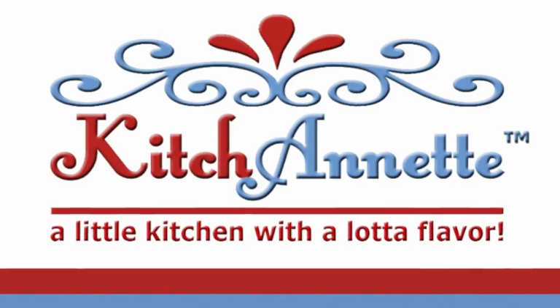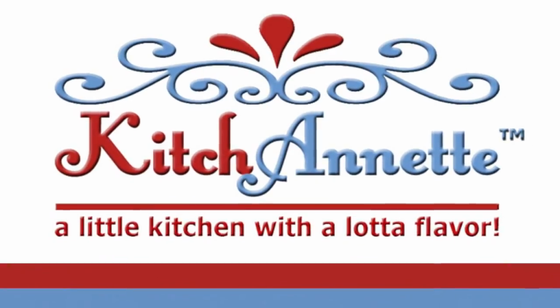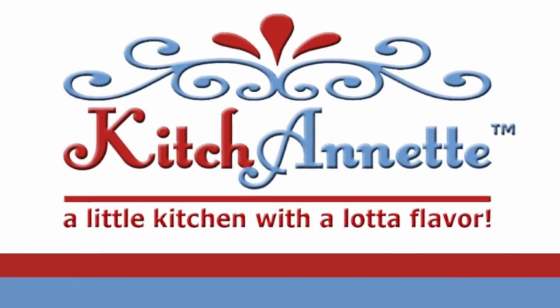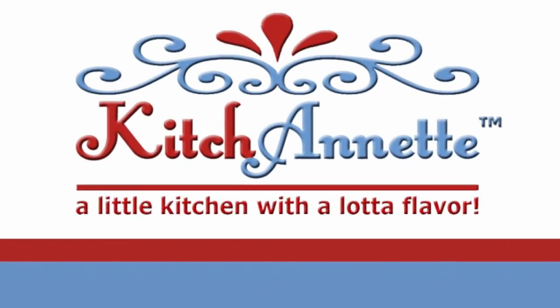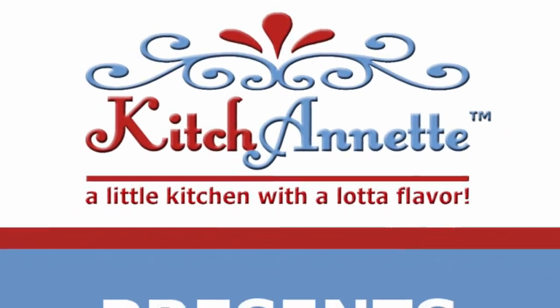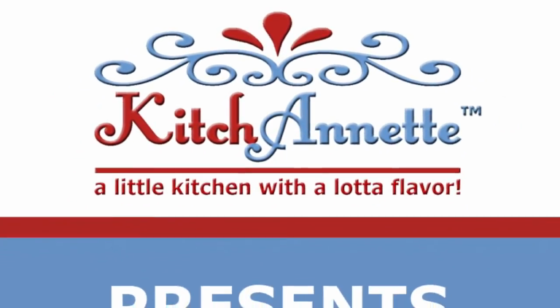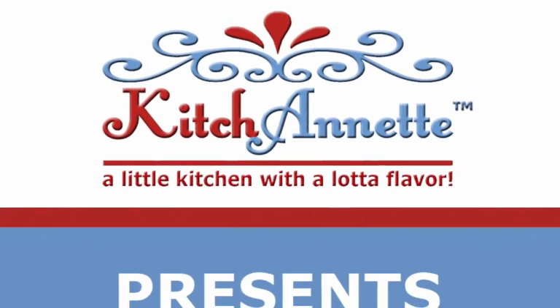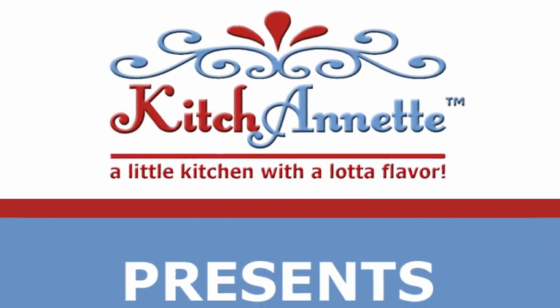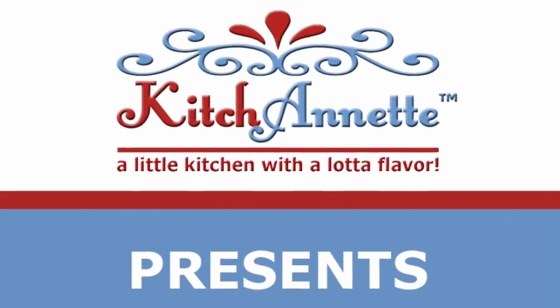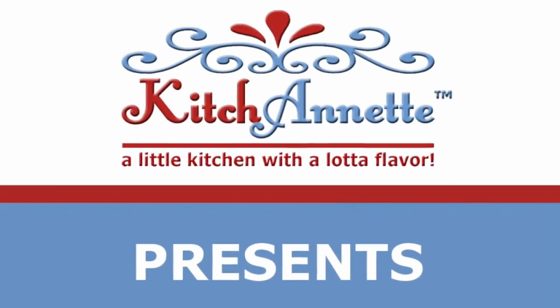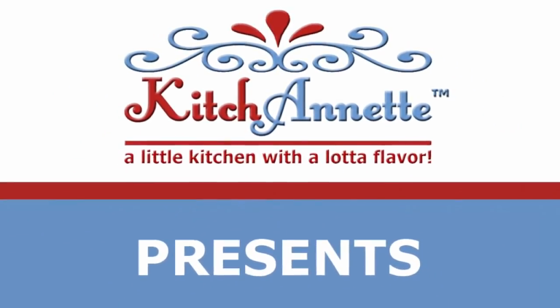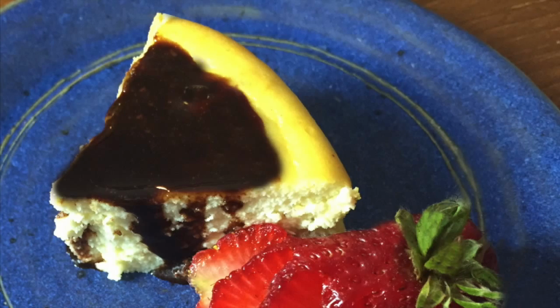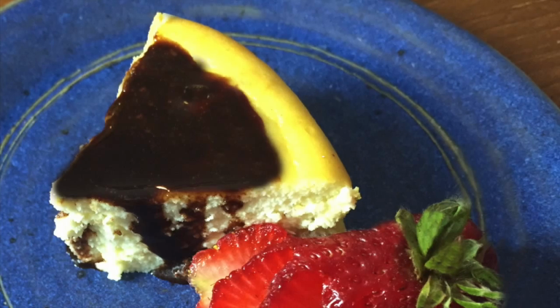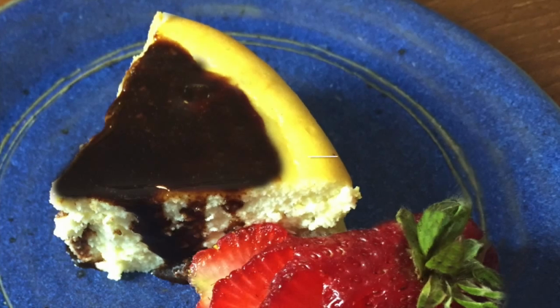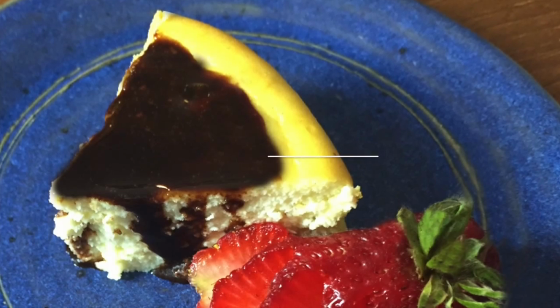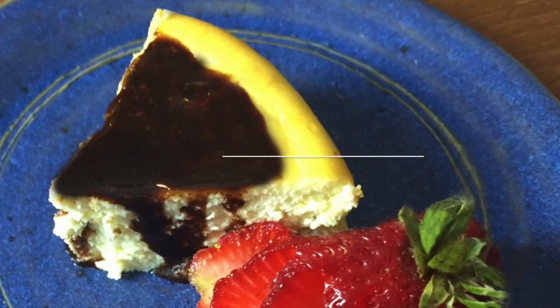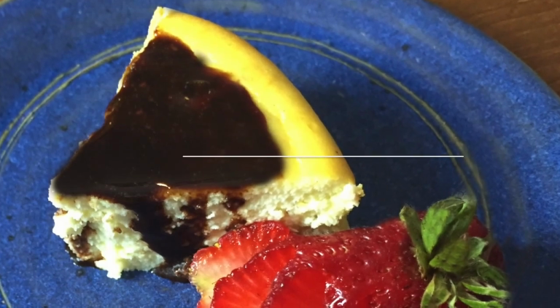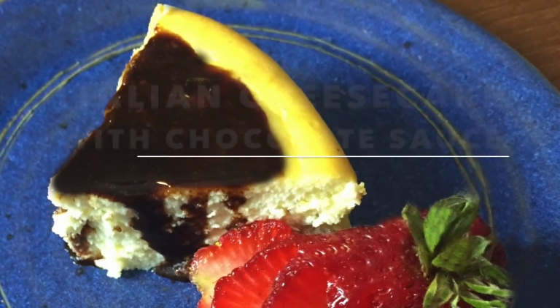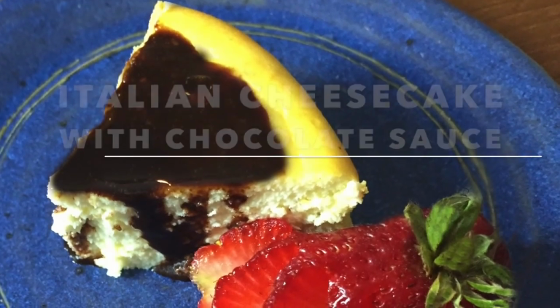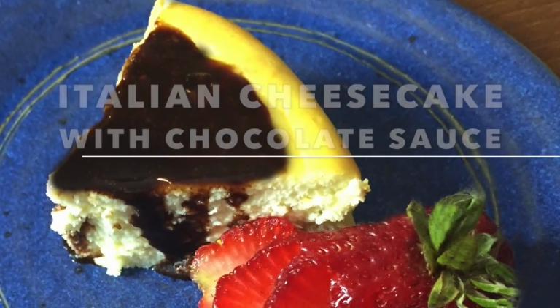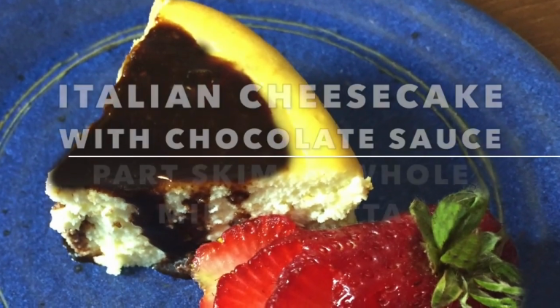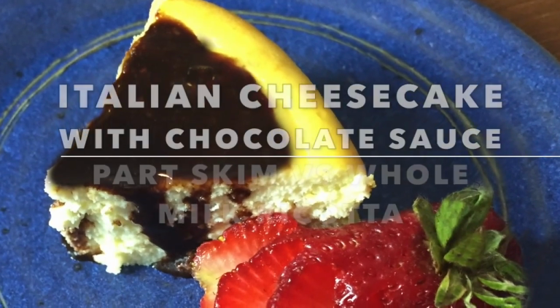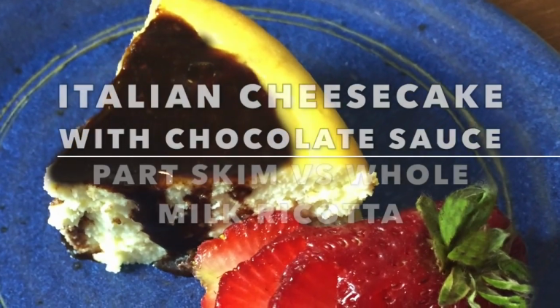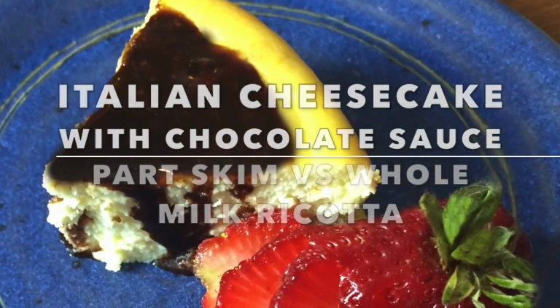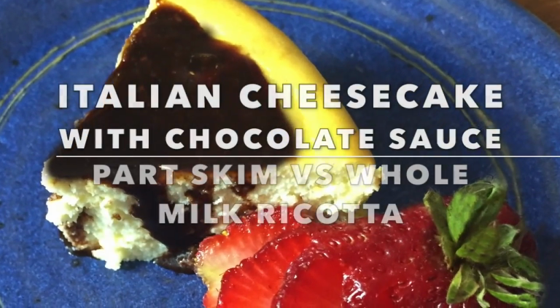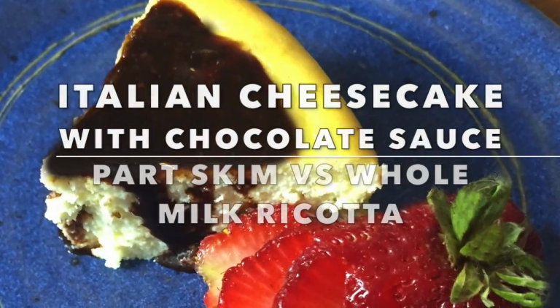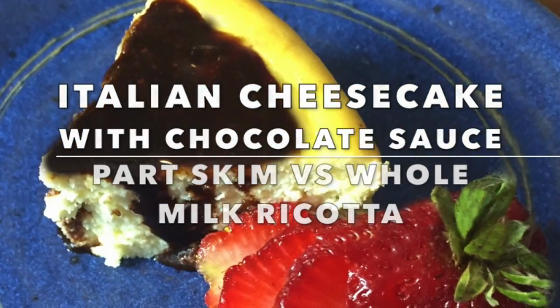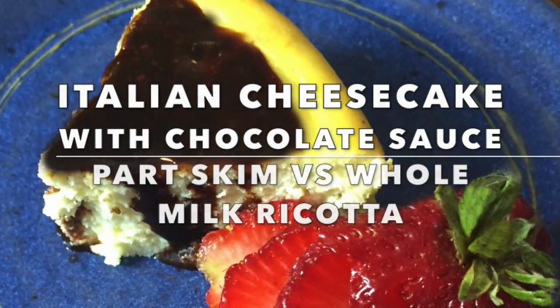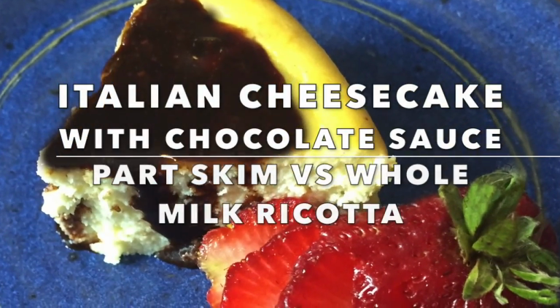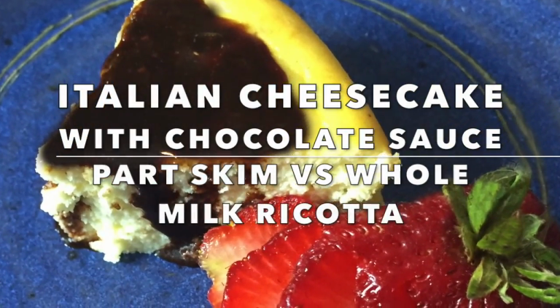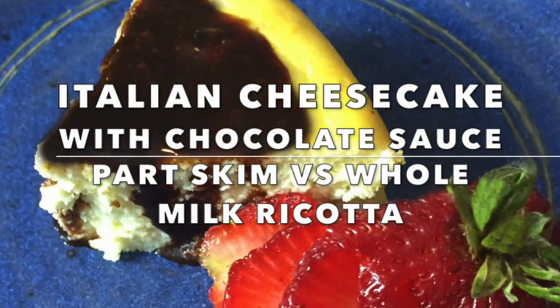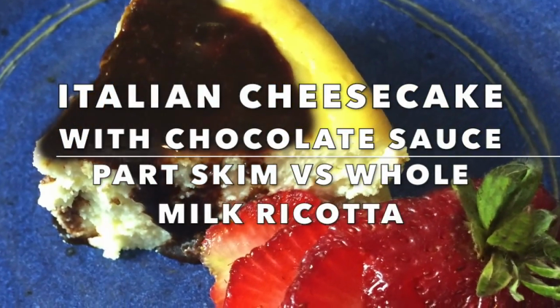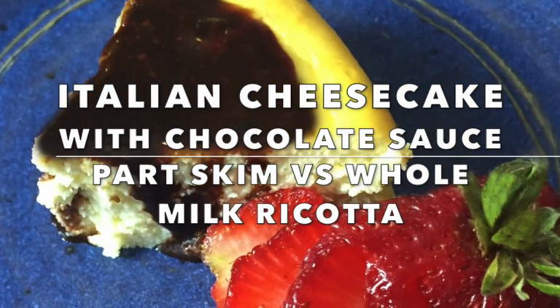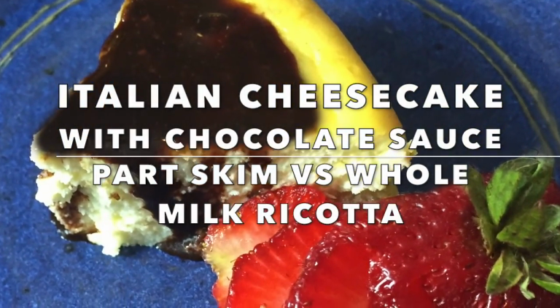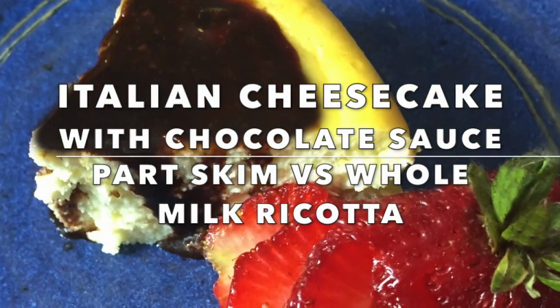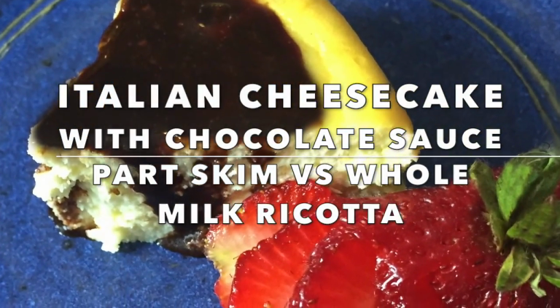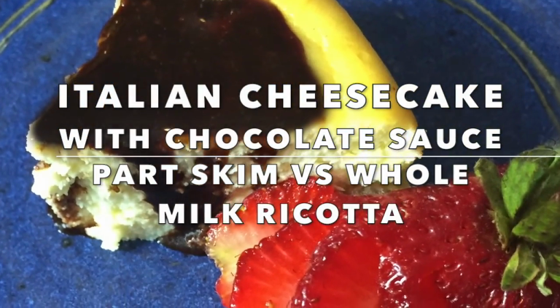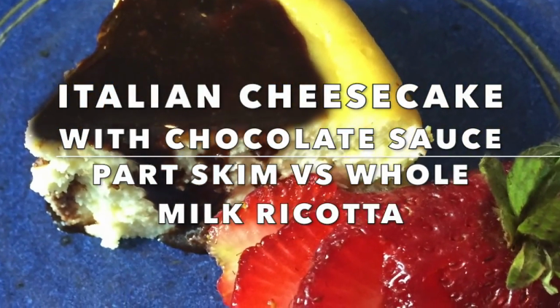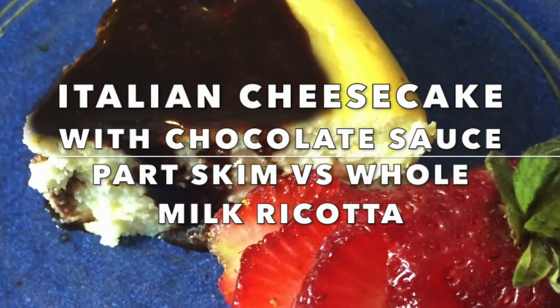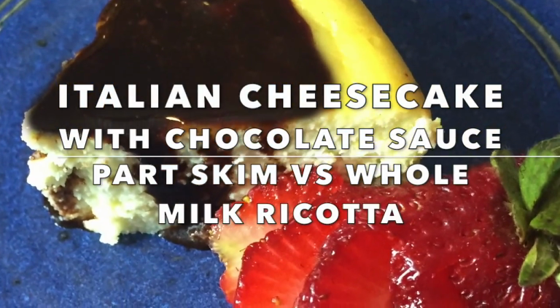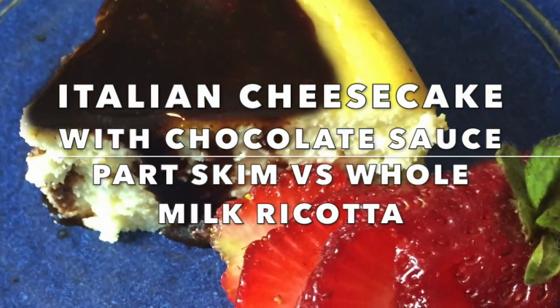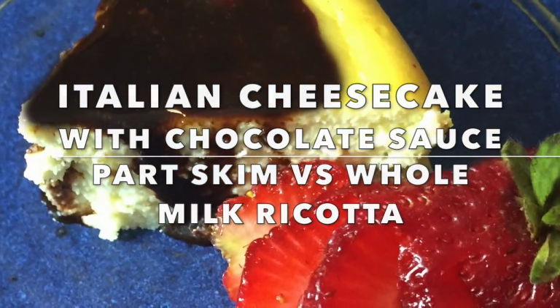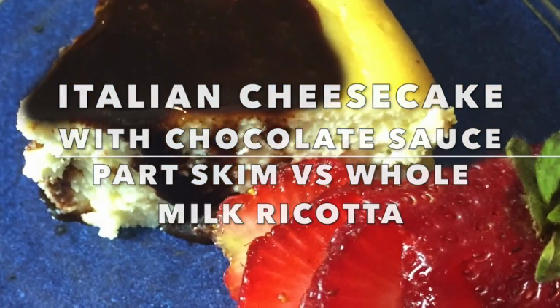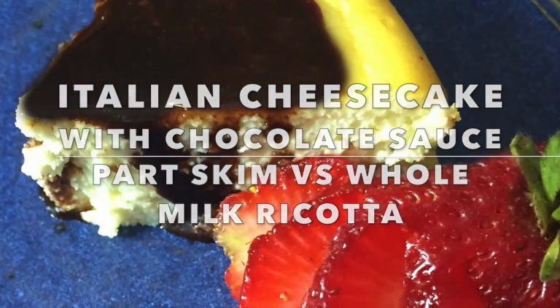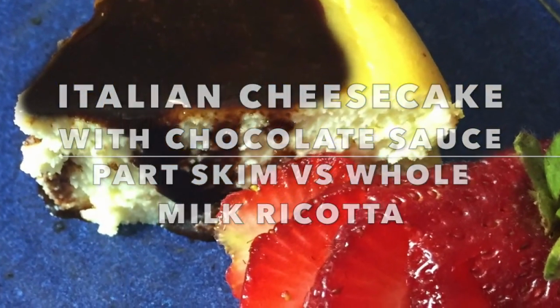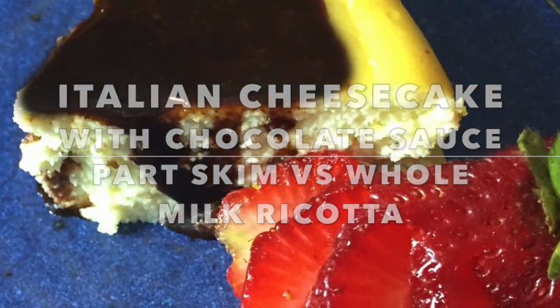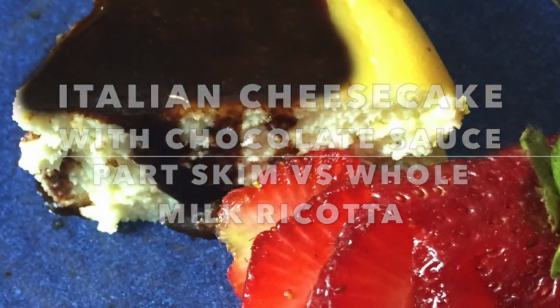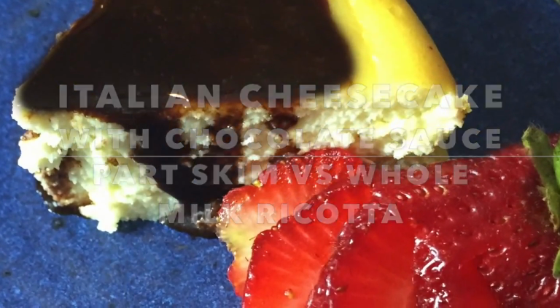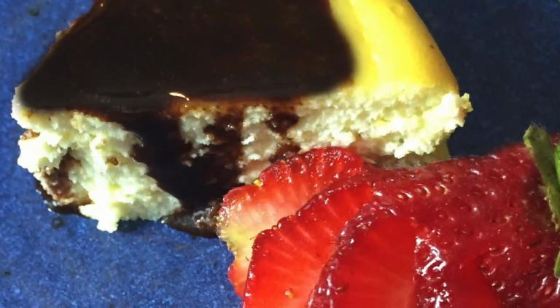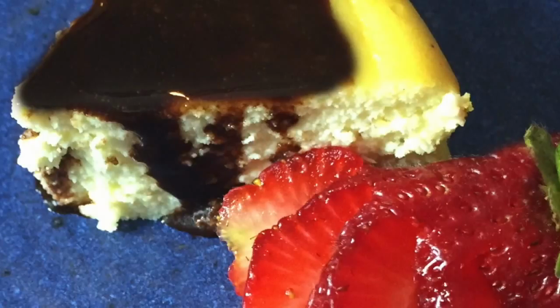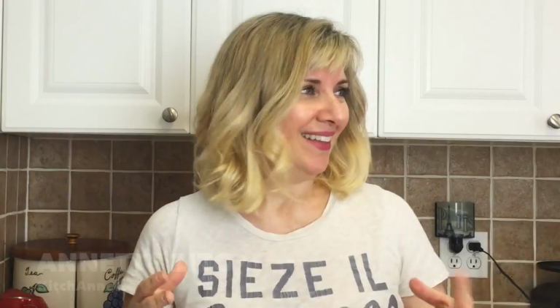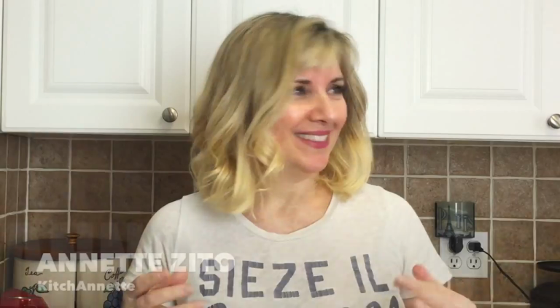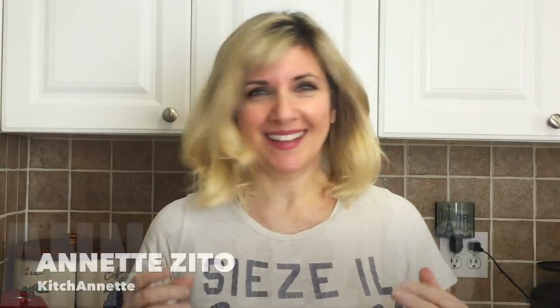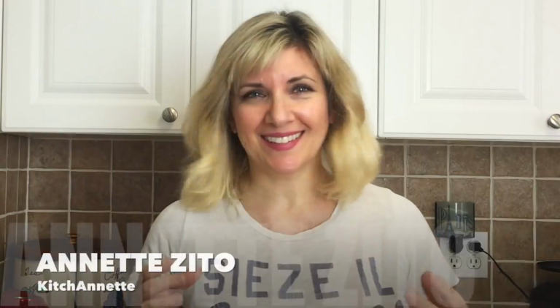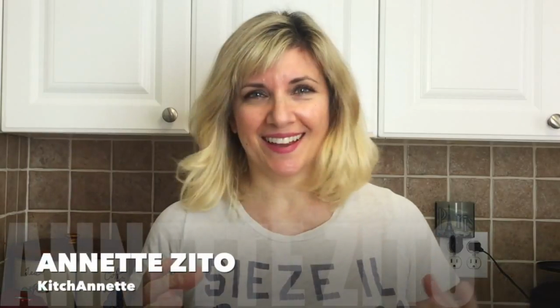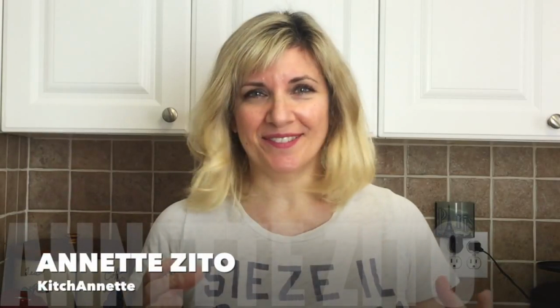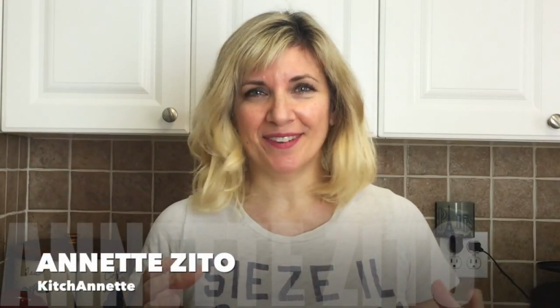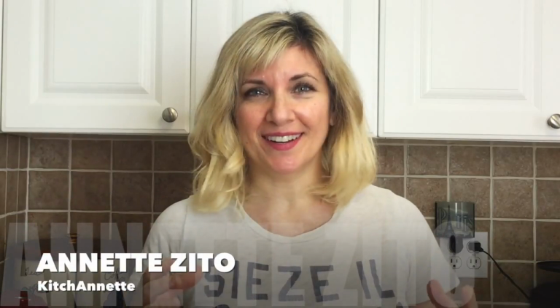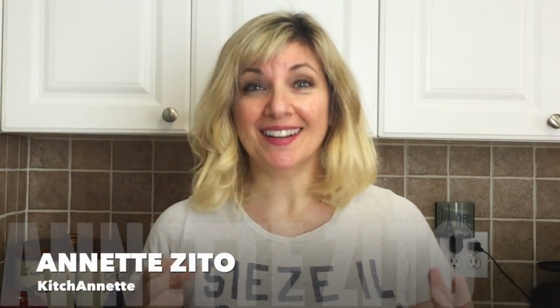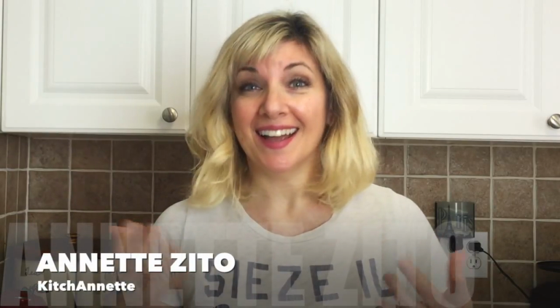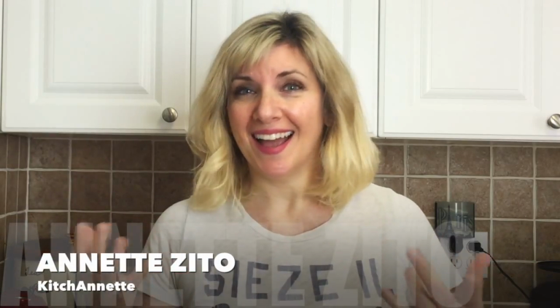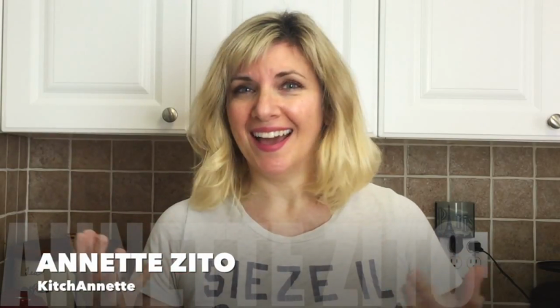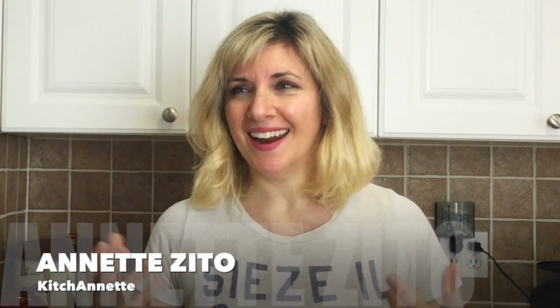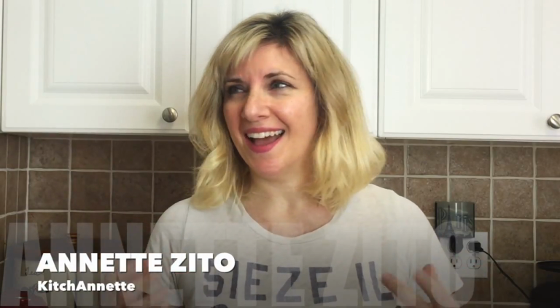Kitchenette presents Italian Cheesecake with Chocolate Sauce, a part skim versus whole milk ricotta comparison, with Annette Zito.